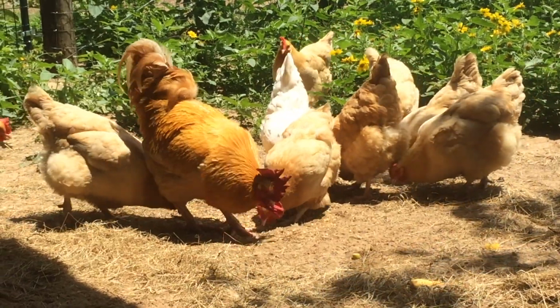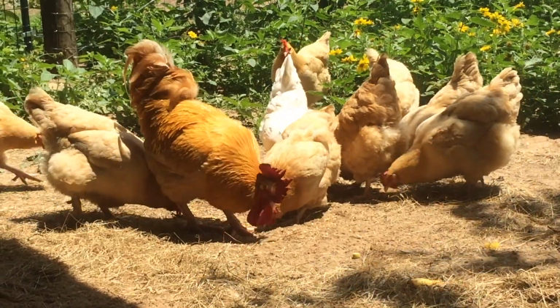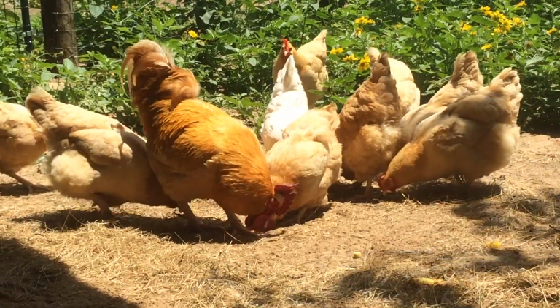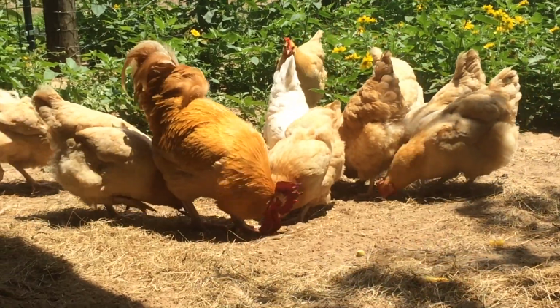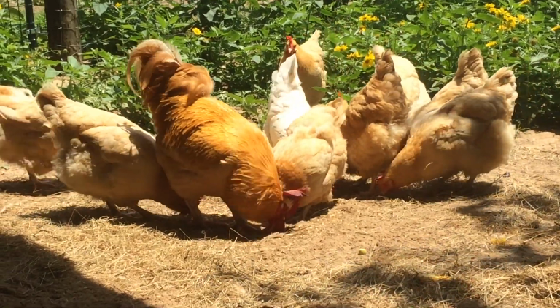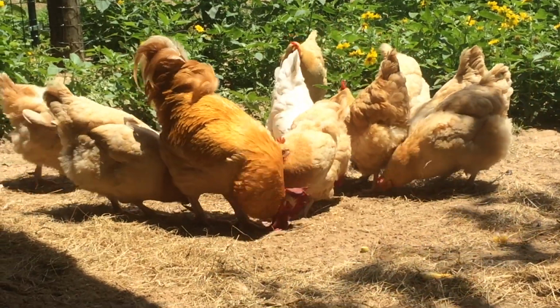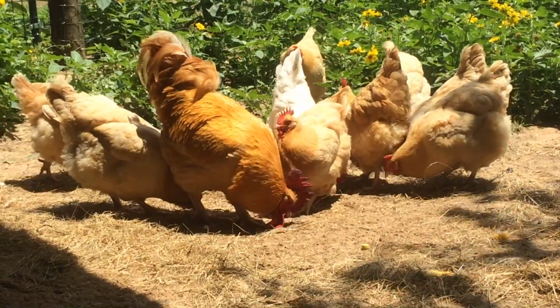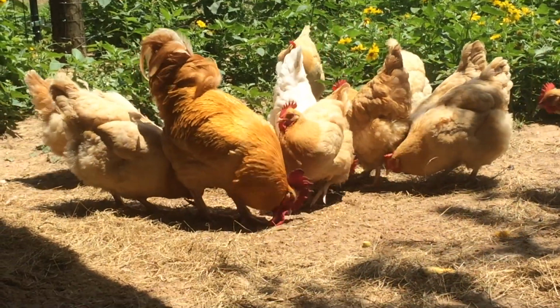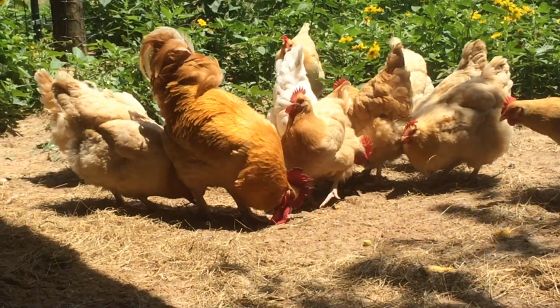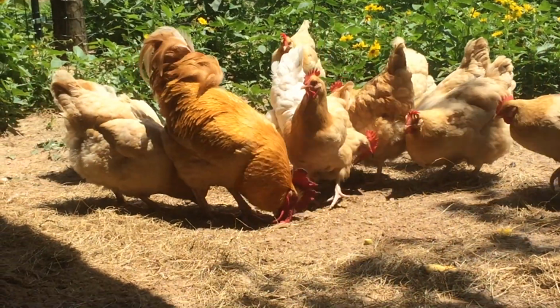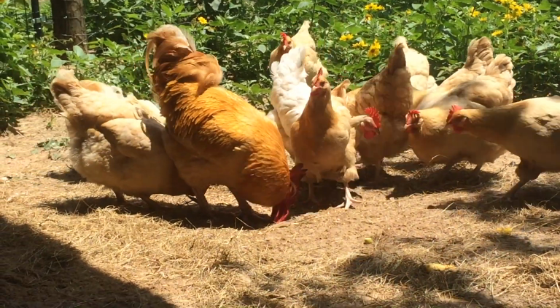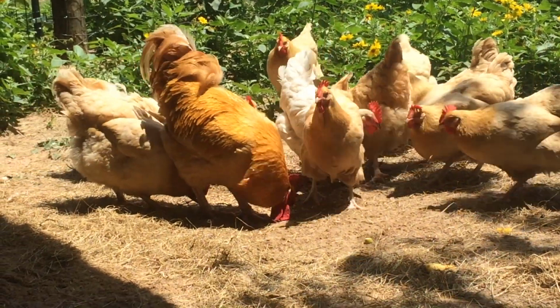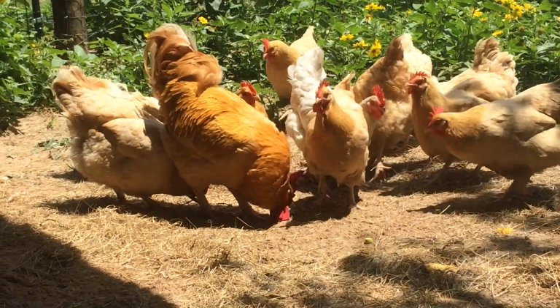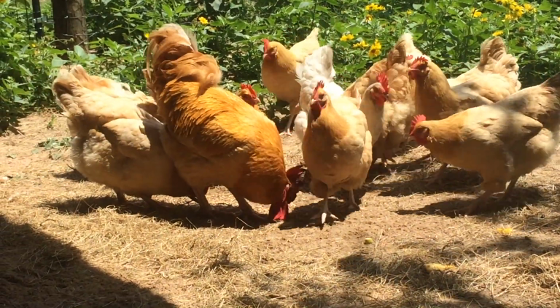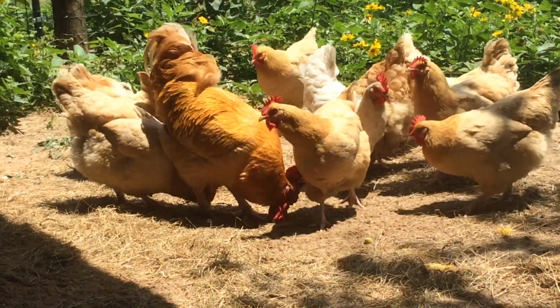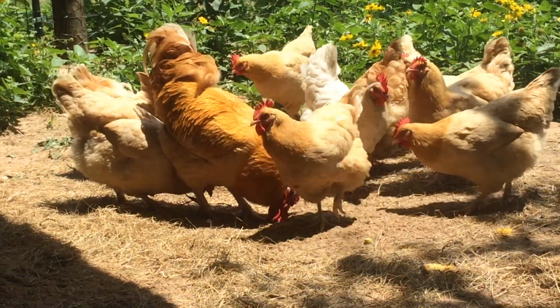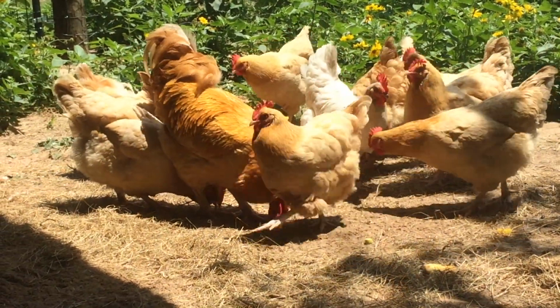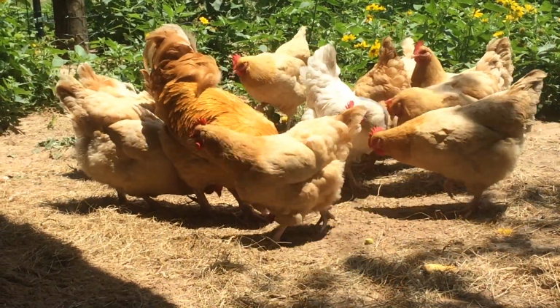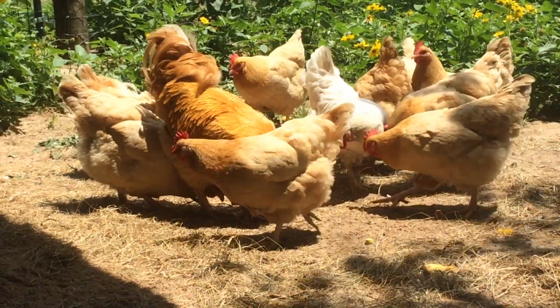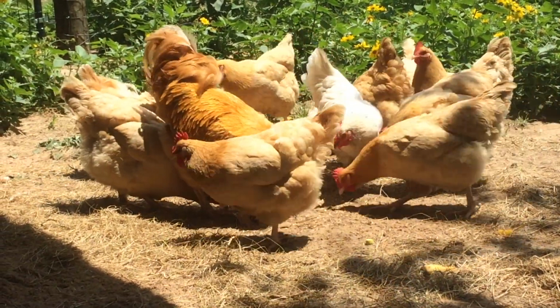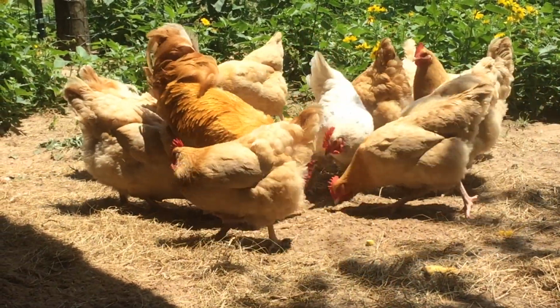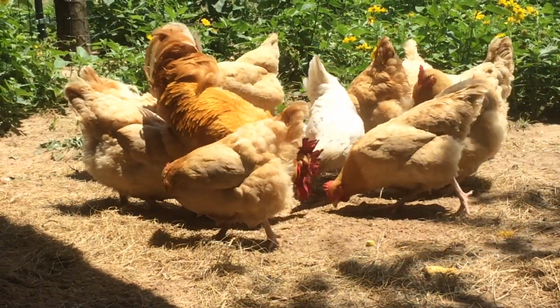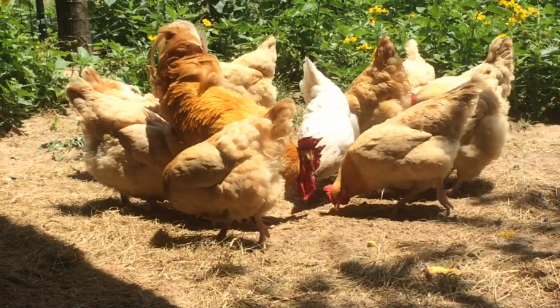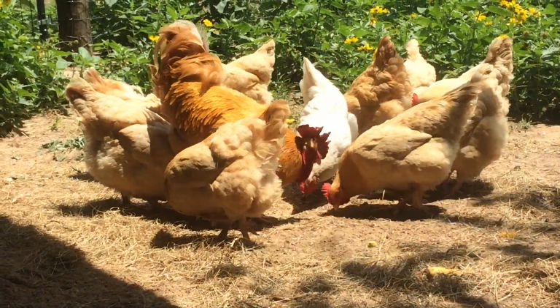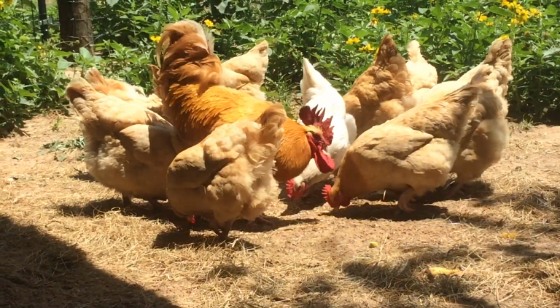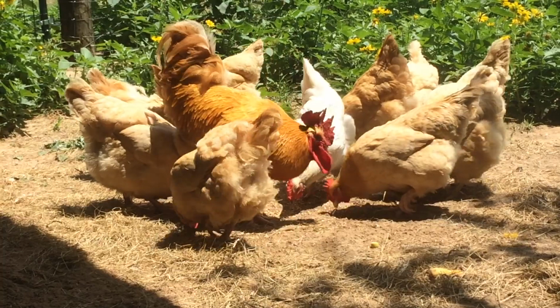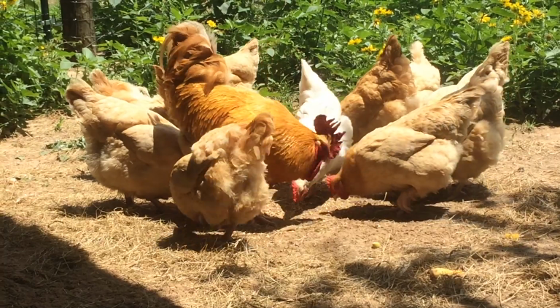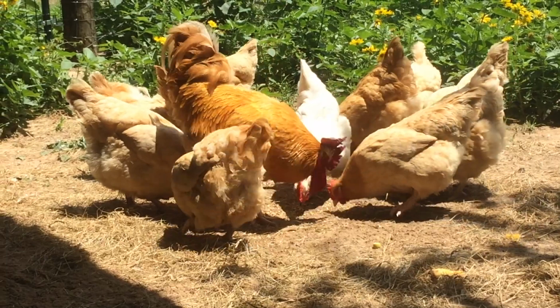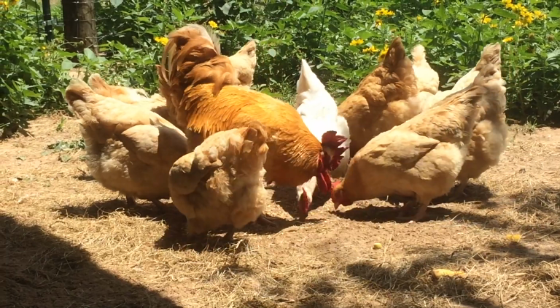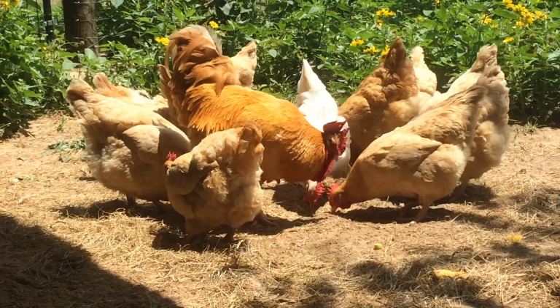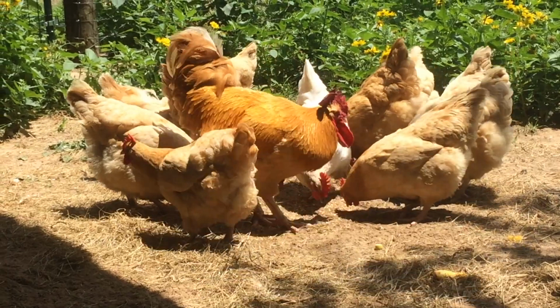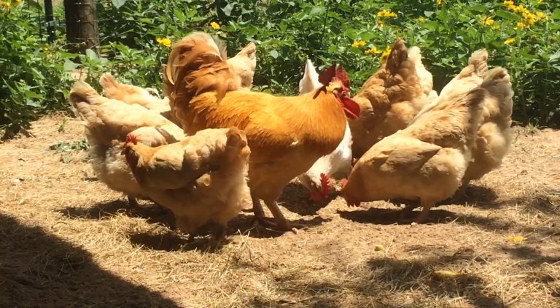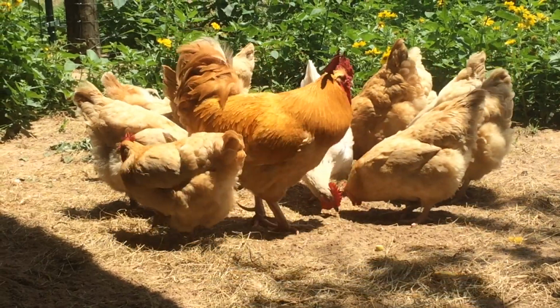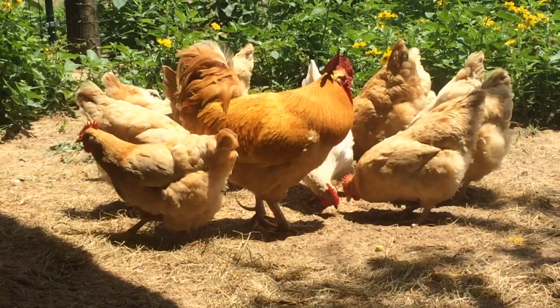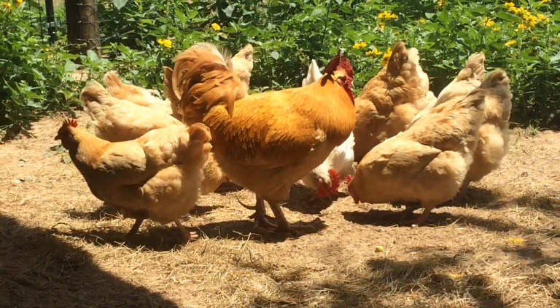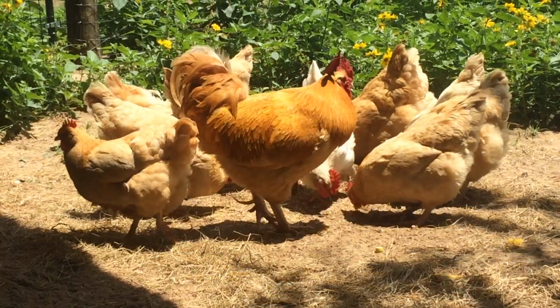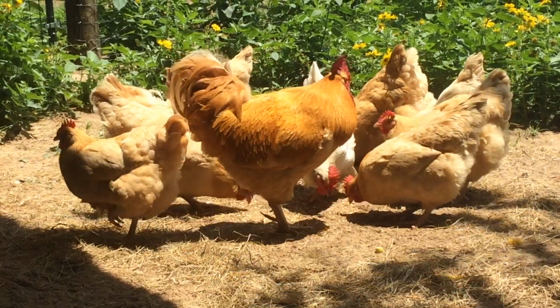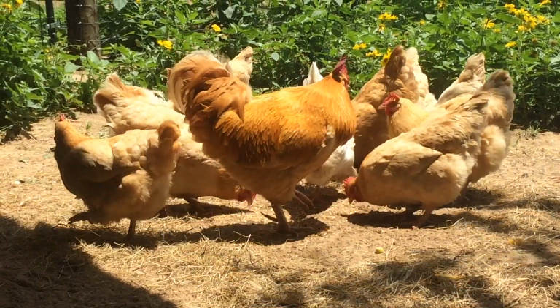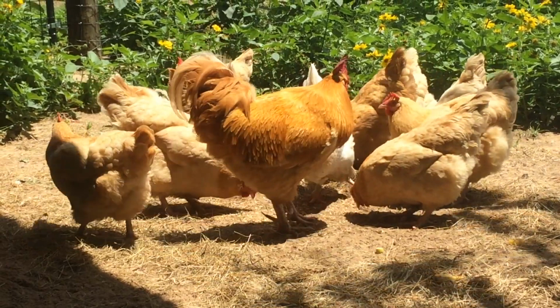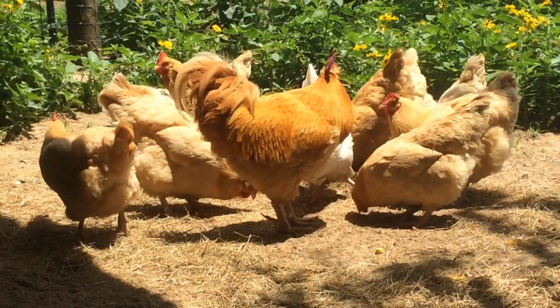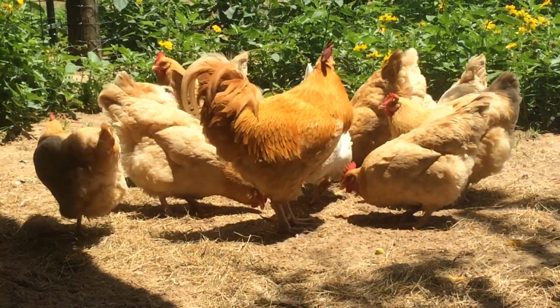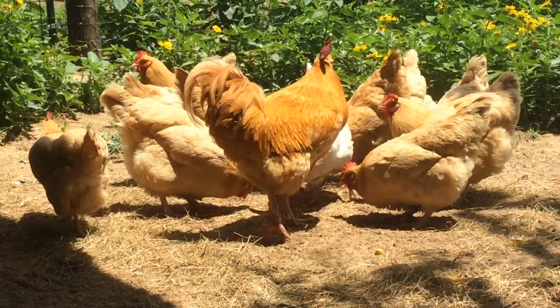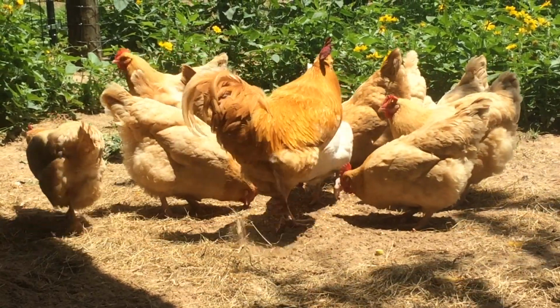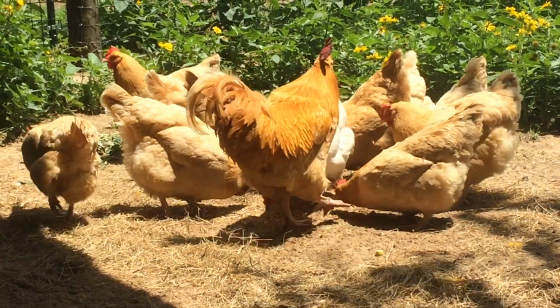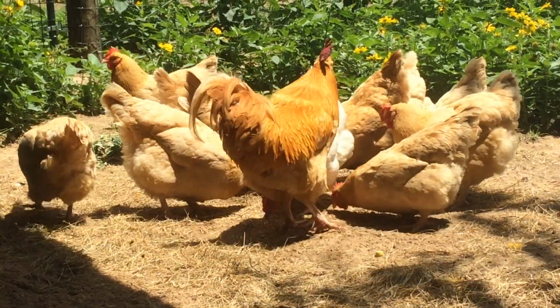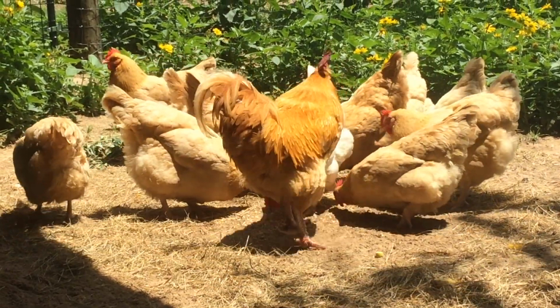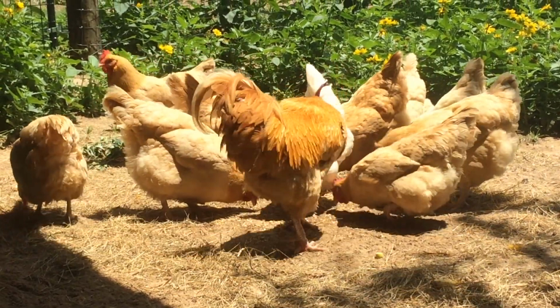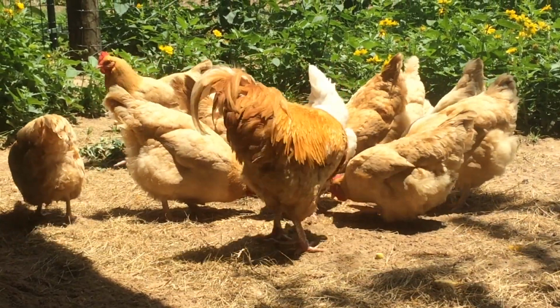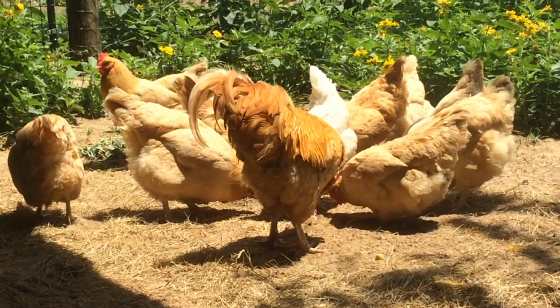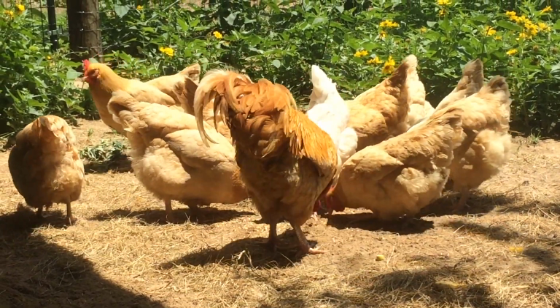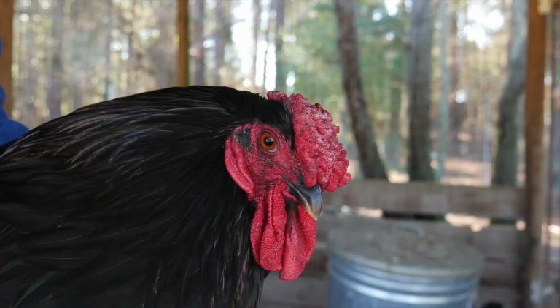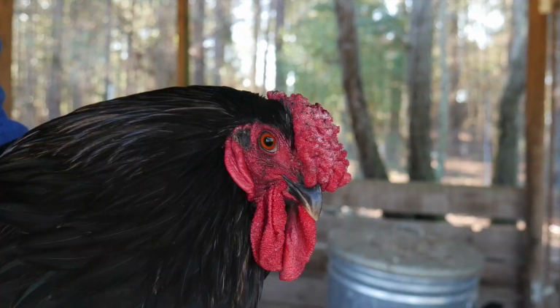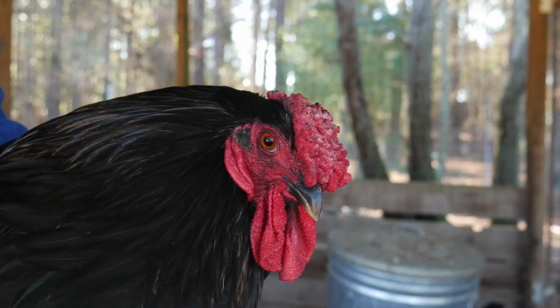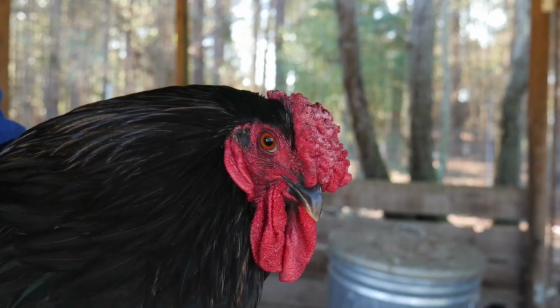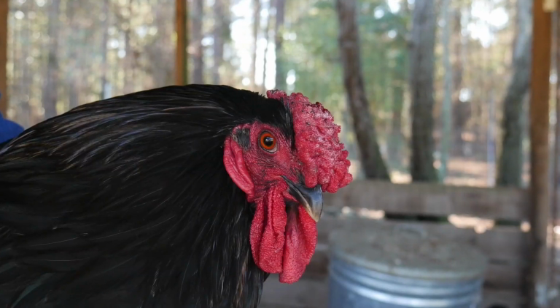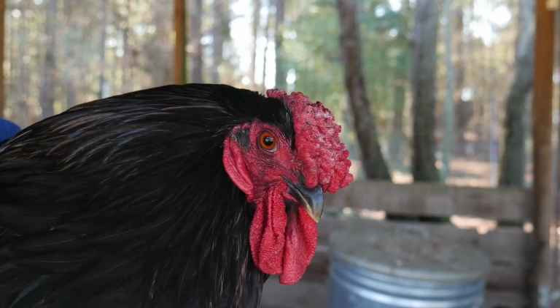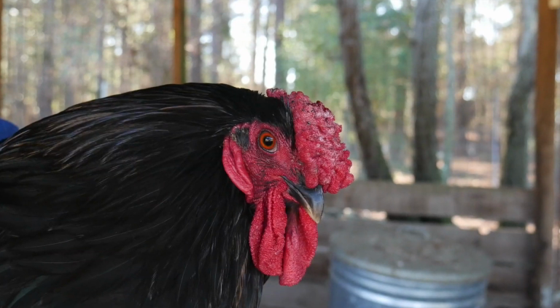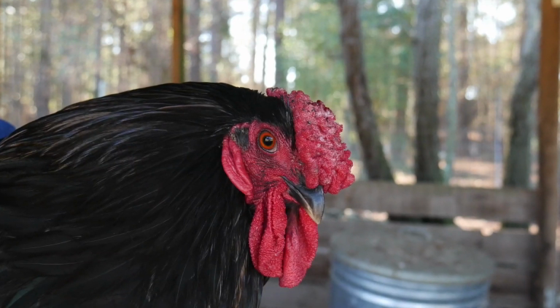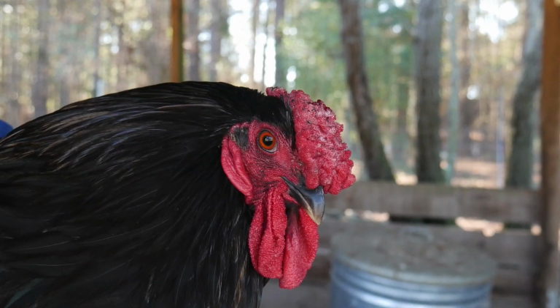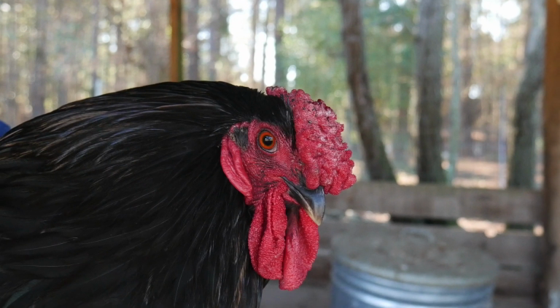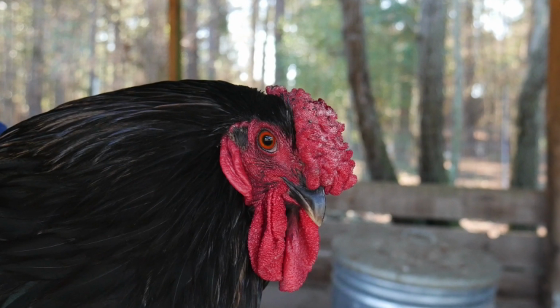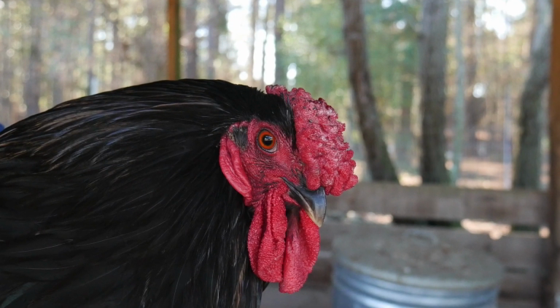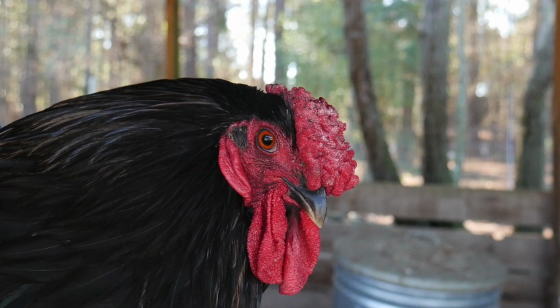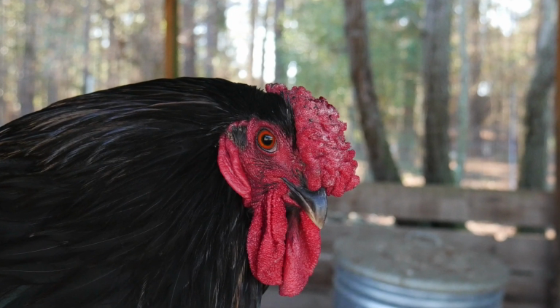Hello, I'm your host, the Chicken Man, with Texas Precision Poultry. I'm here to explain the difference between heritage and commercial poultry.